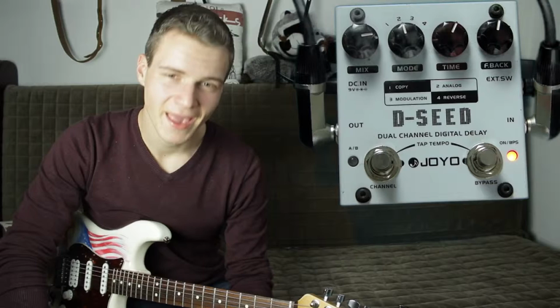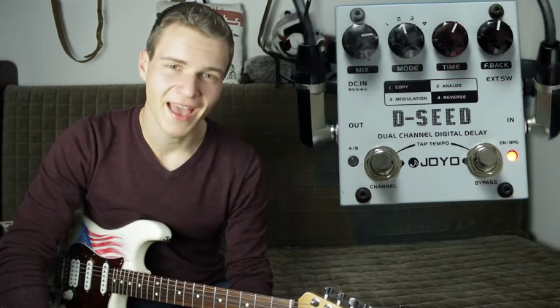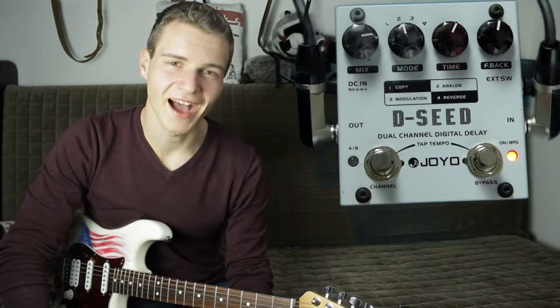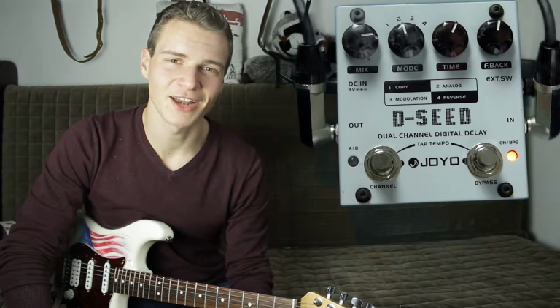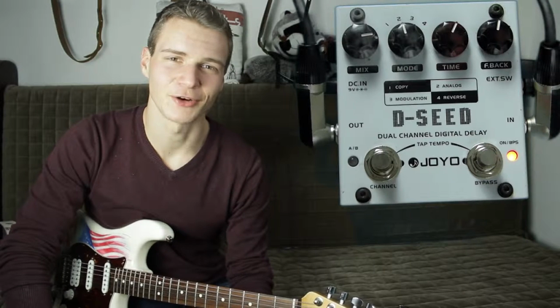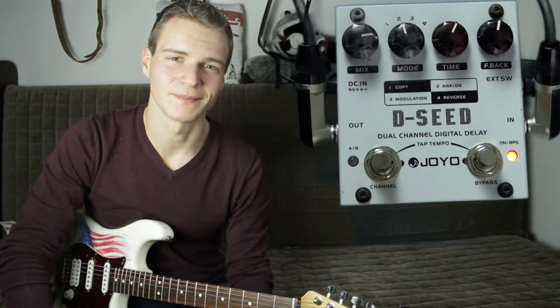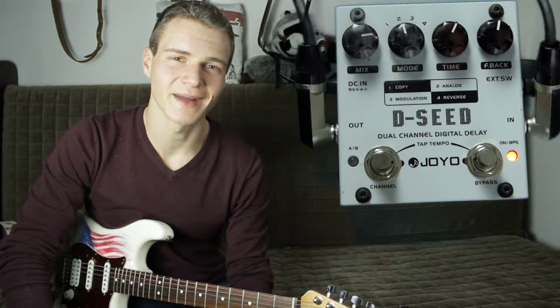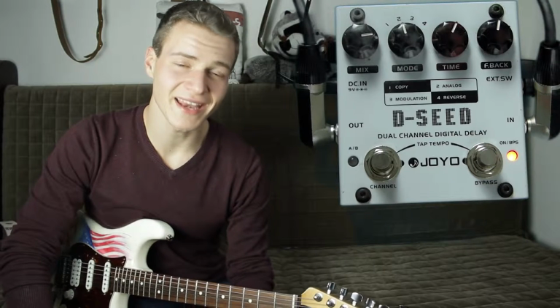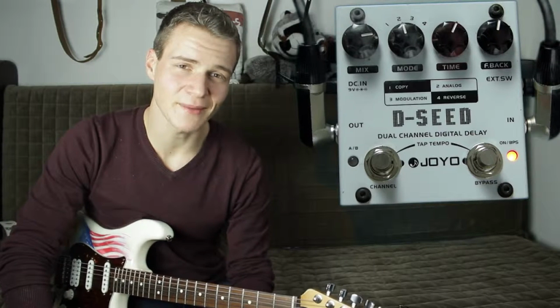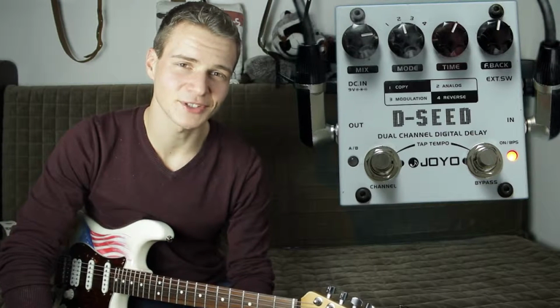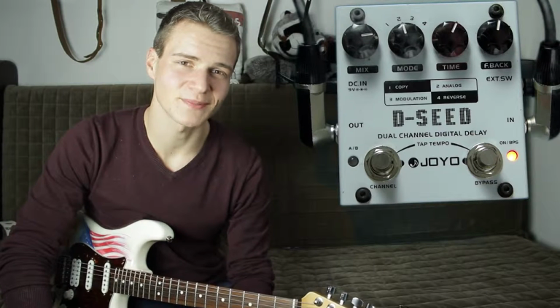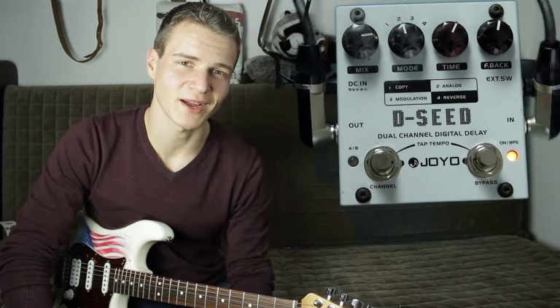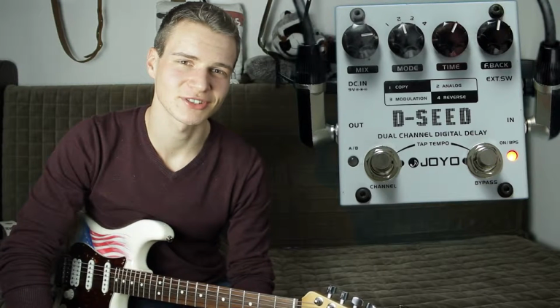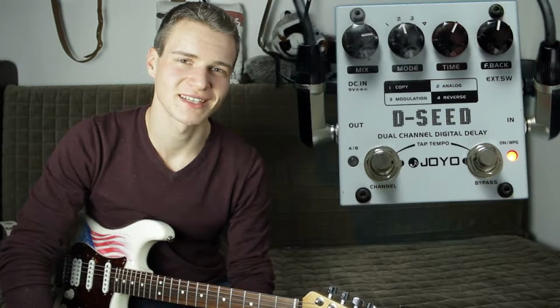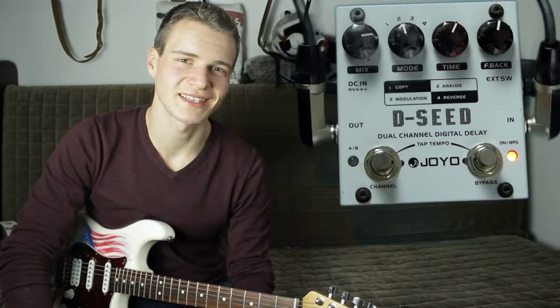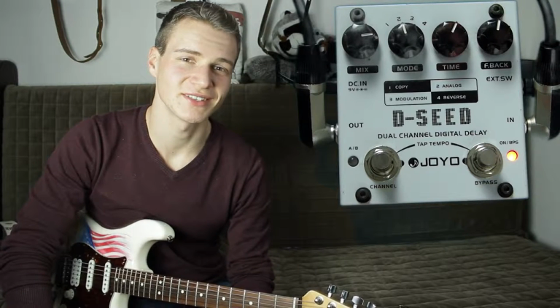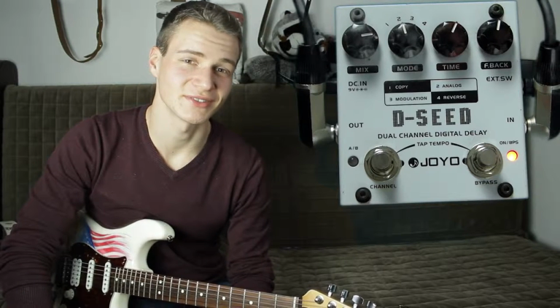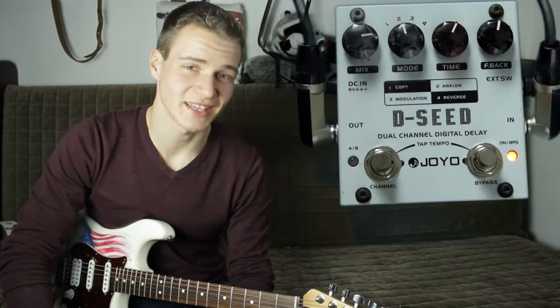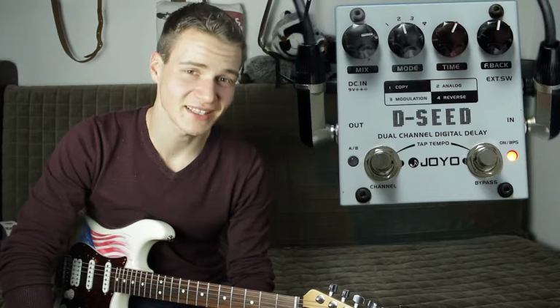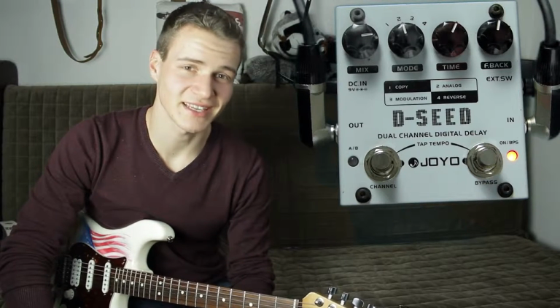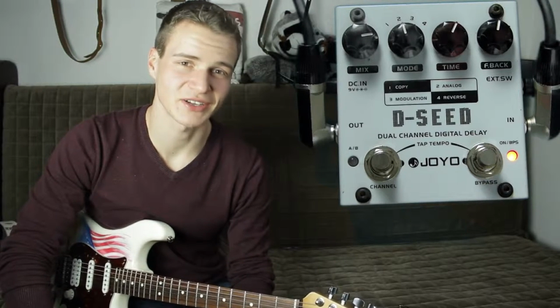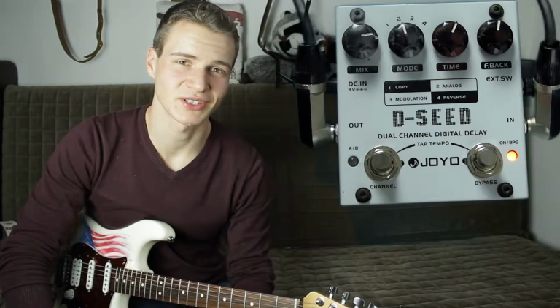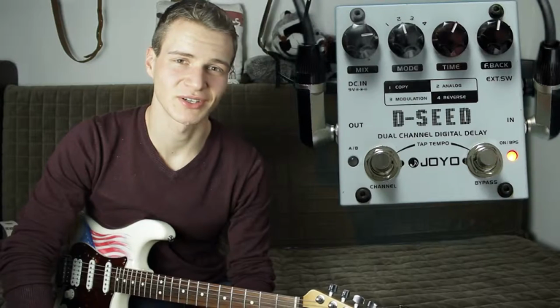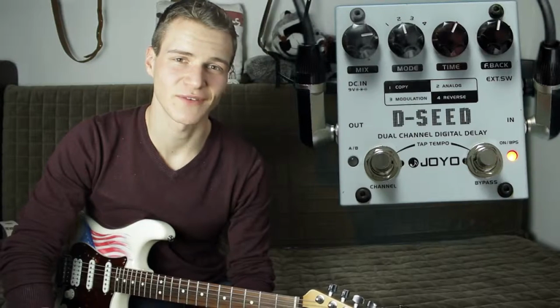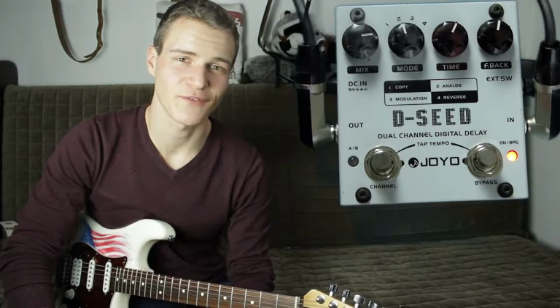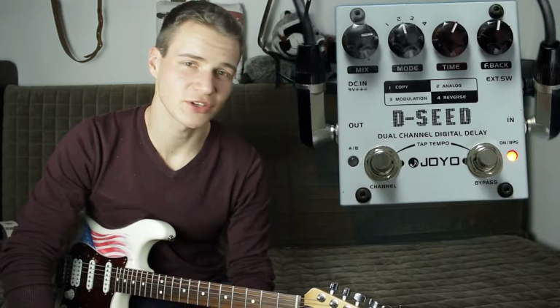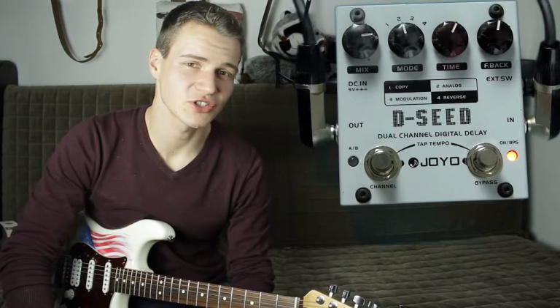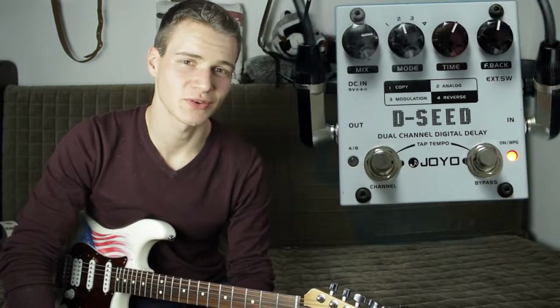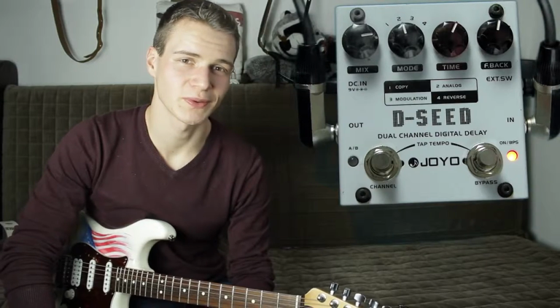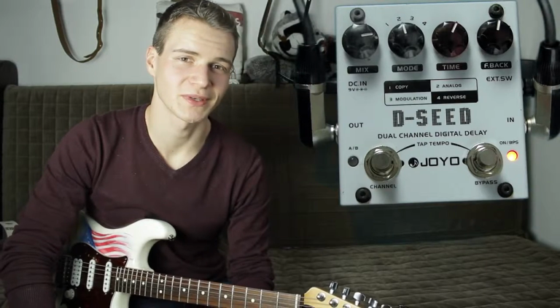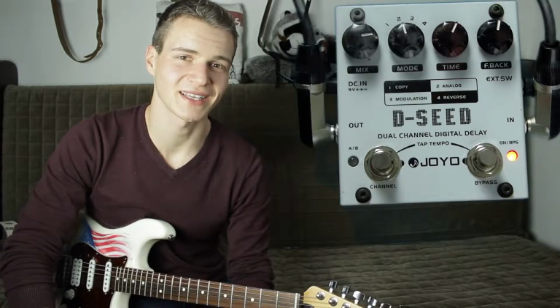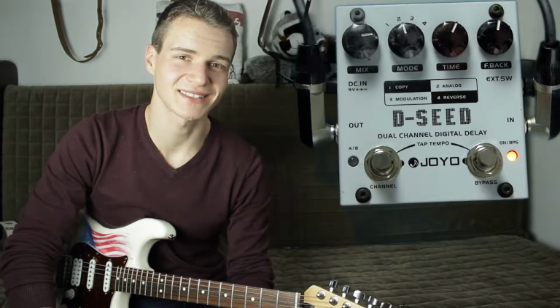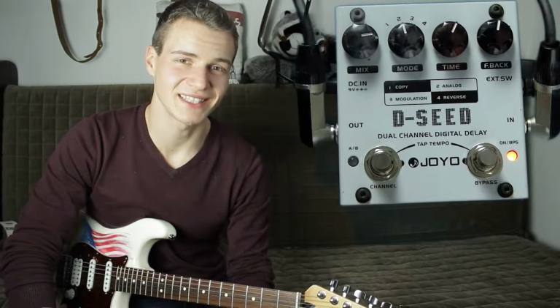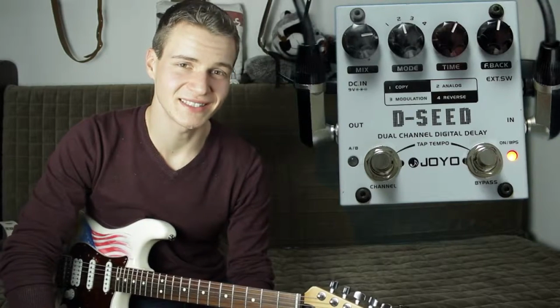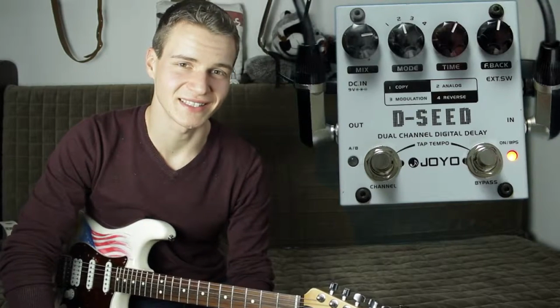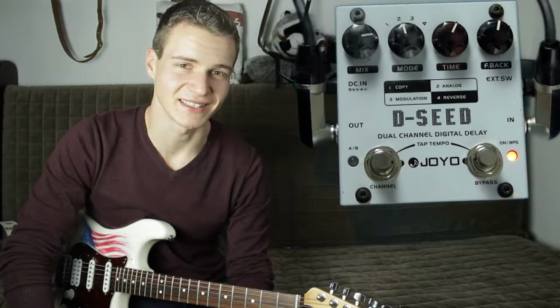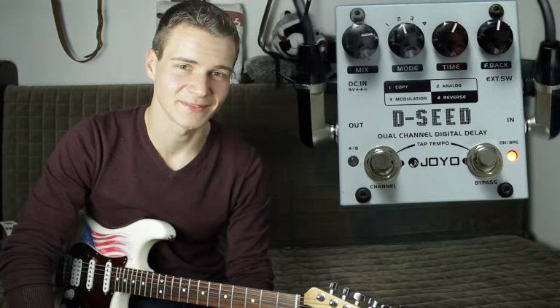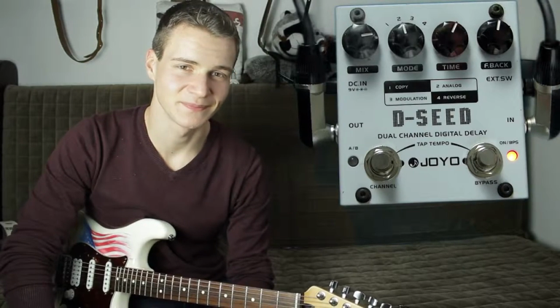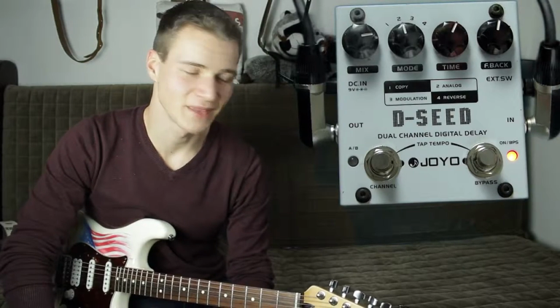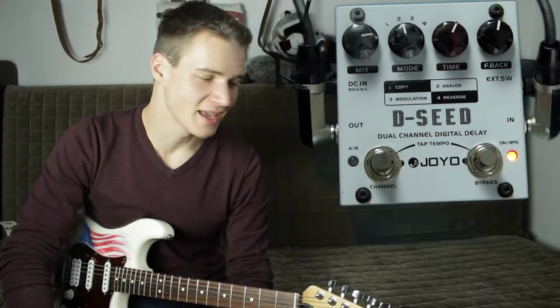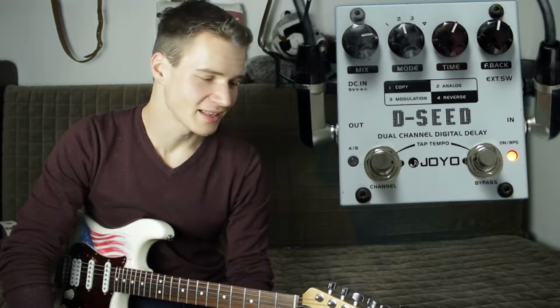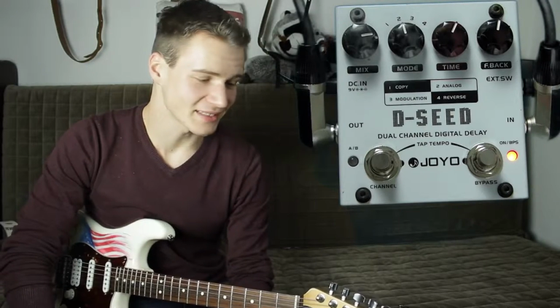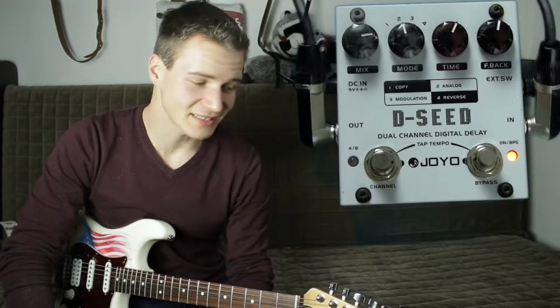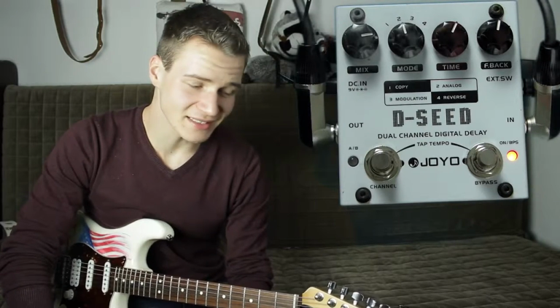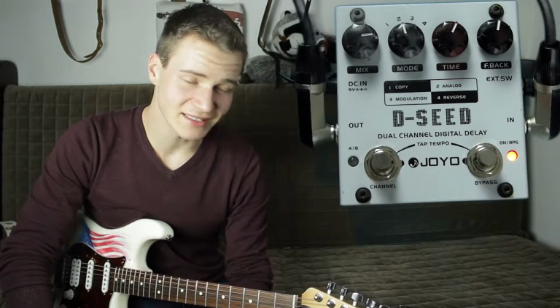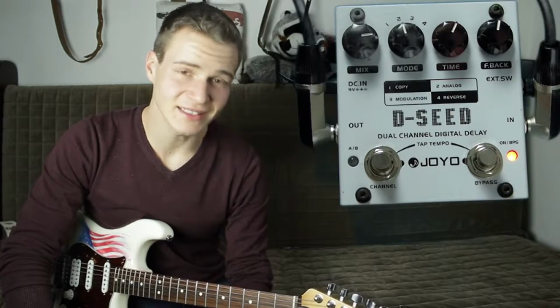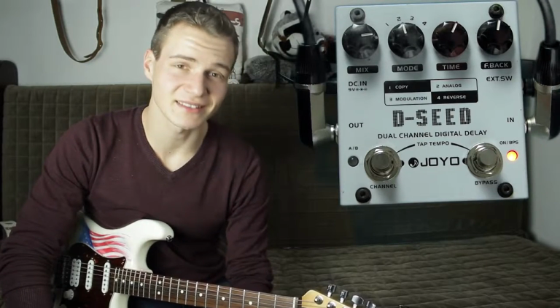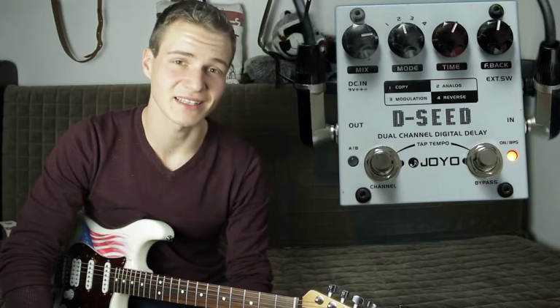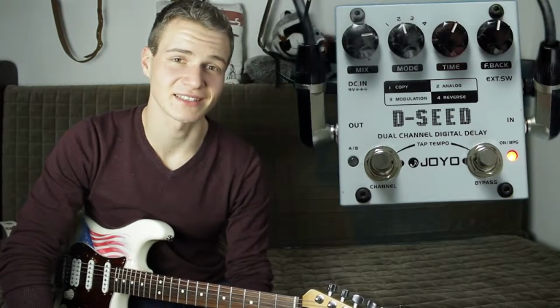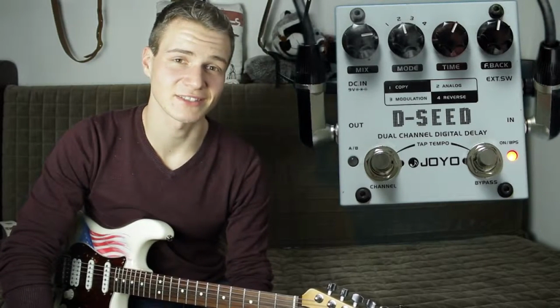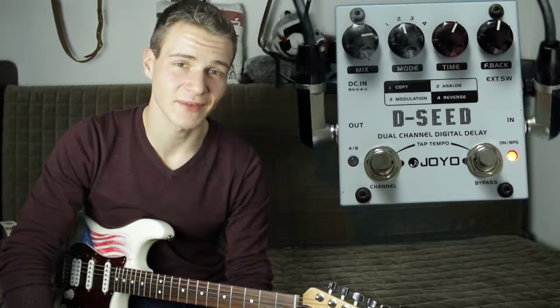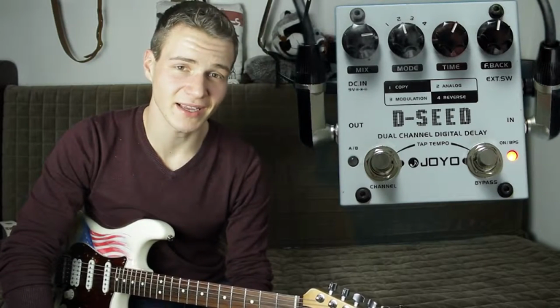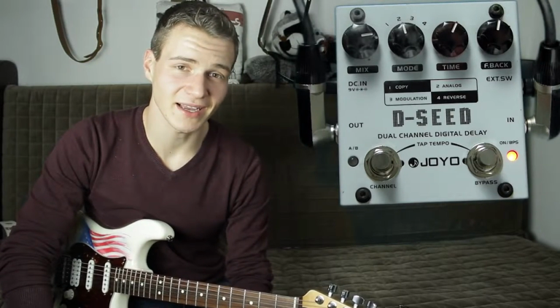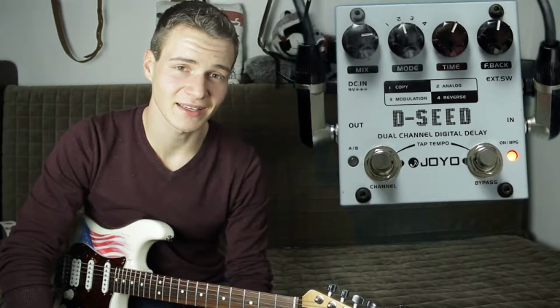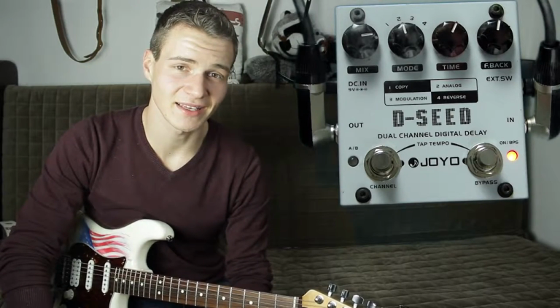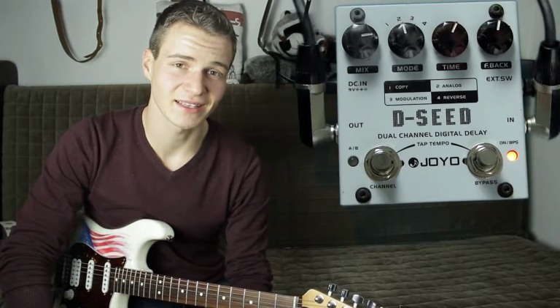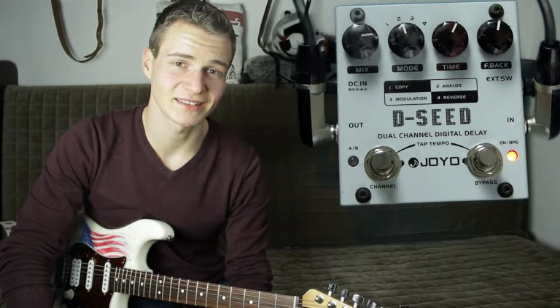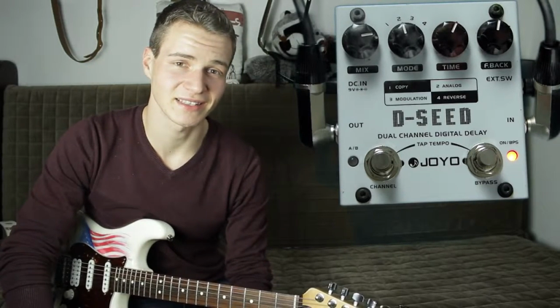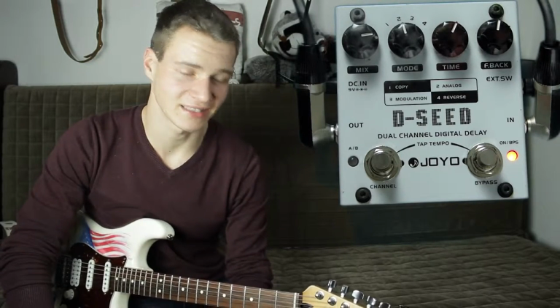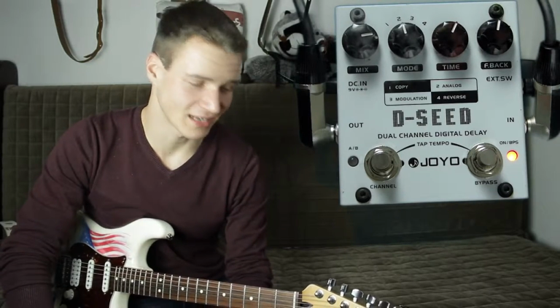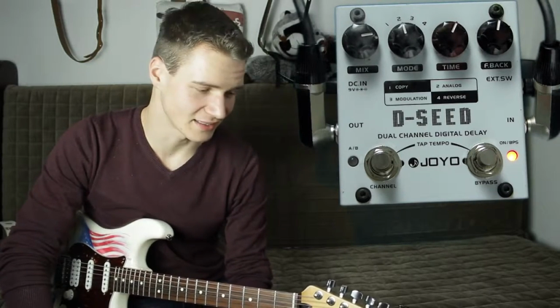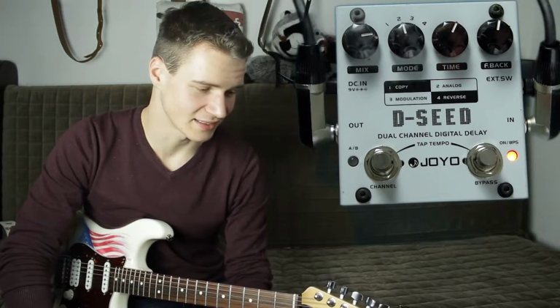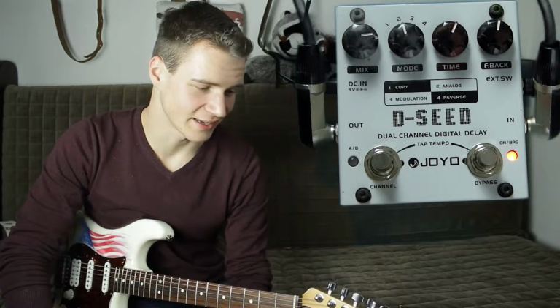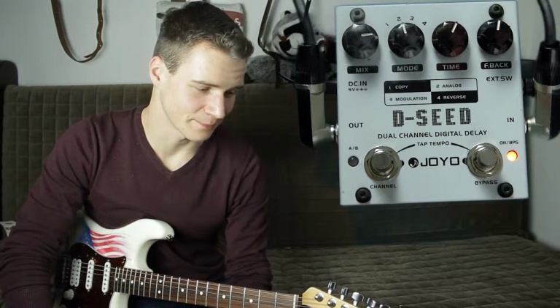Hallo, mein Name ist Markus Klettke und ich zeige euch heute von Joyo das D-Seat. Das D-Seat ist ein zweikanäliges Digital-Delay.